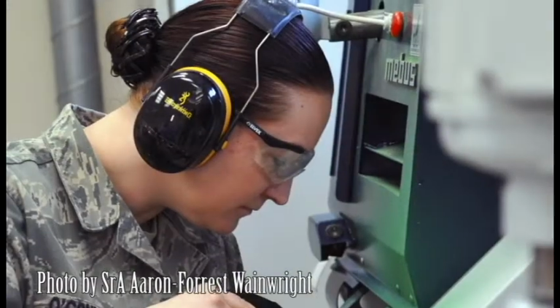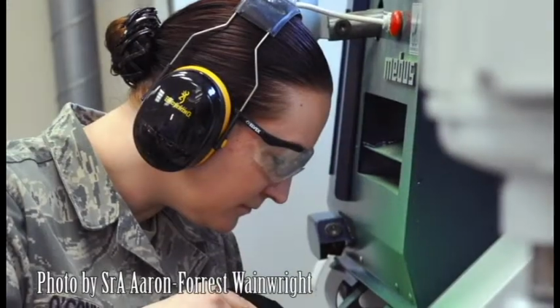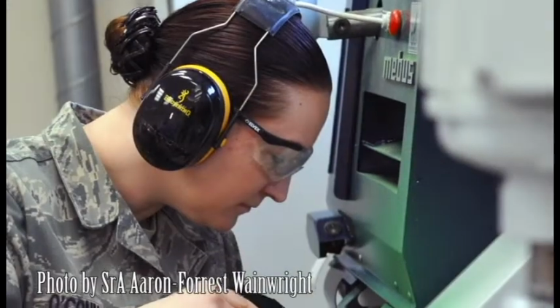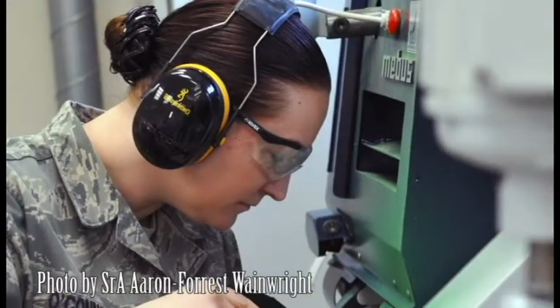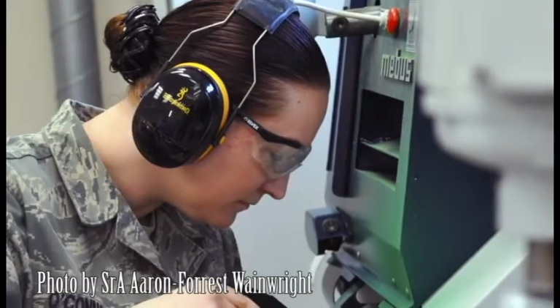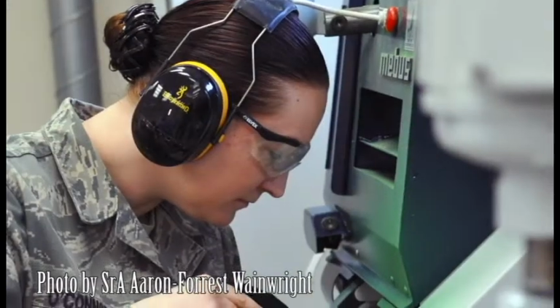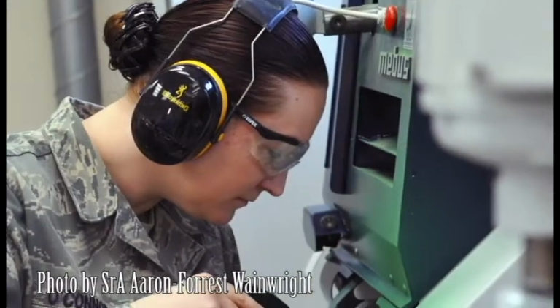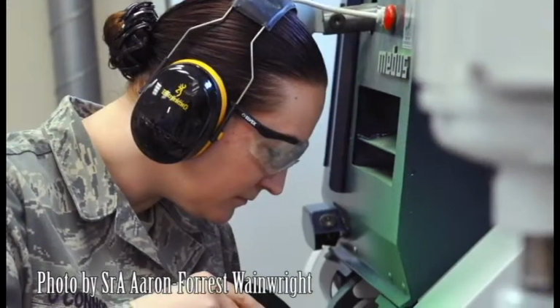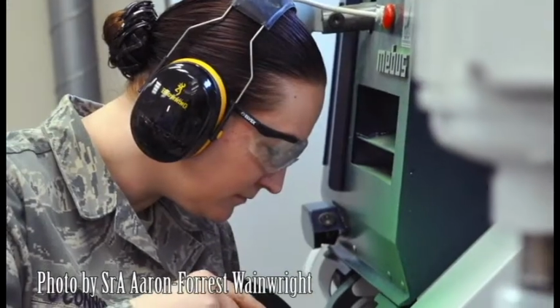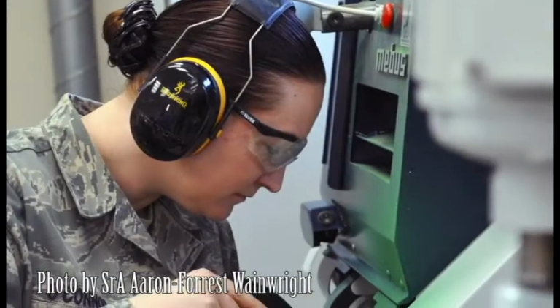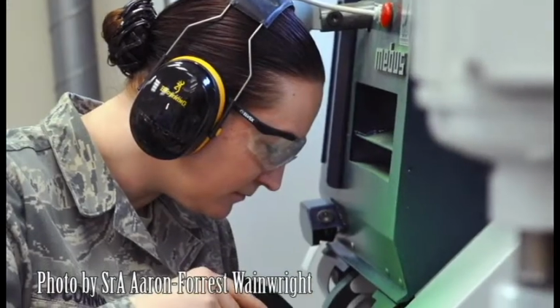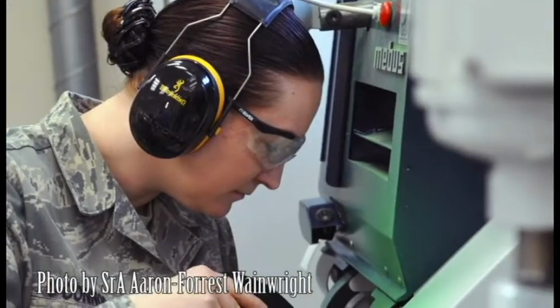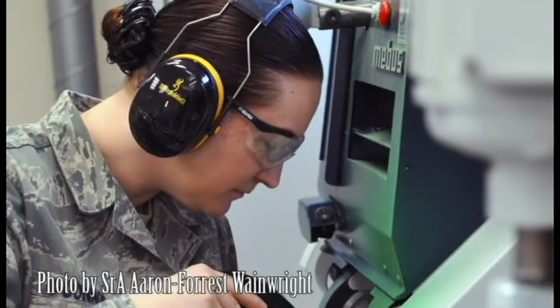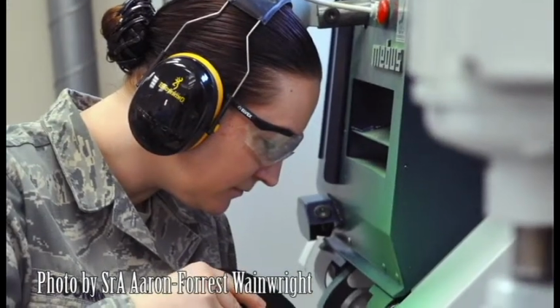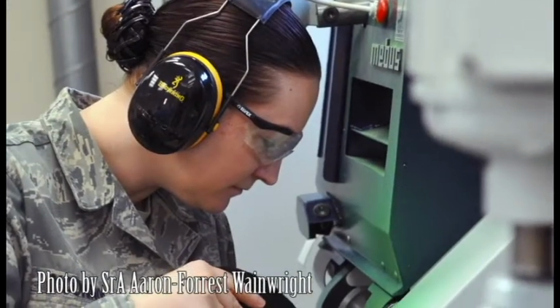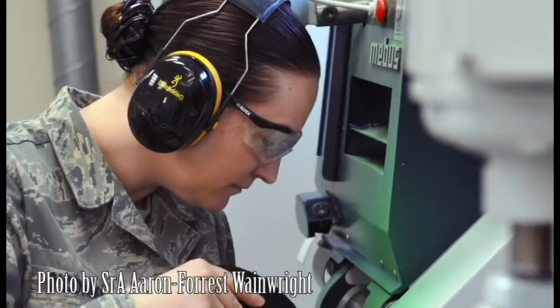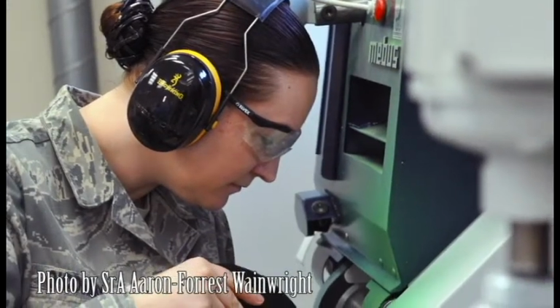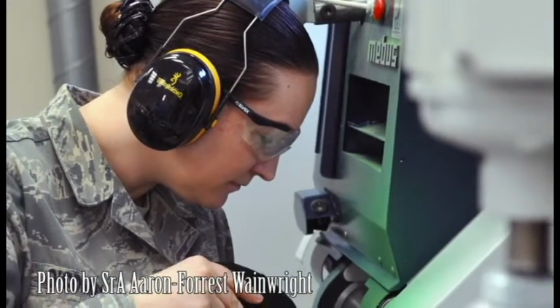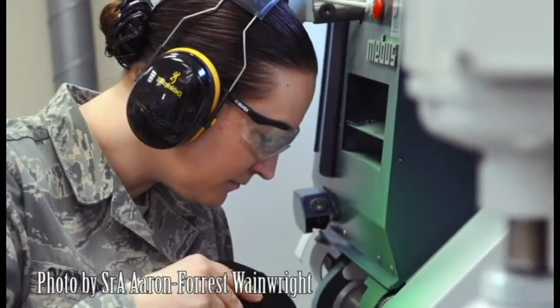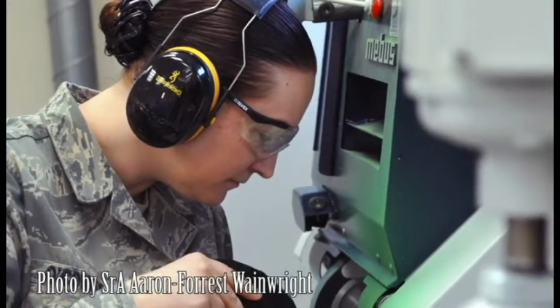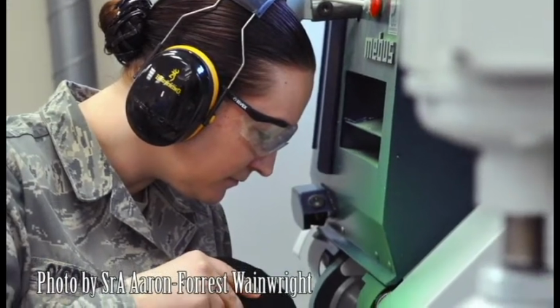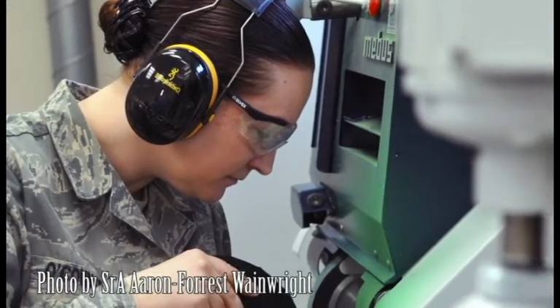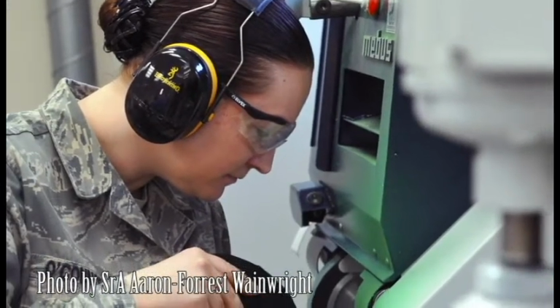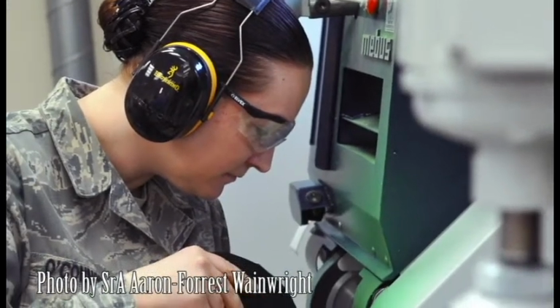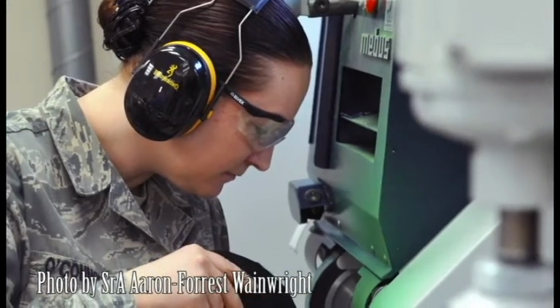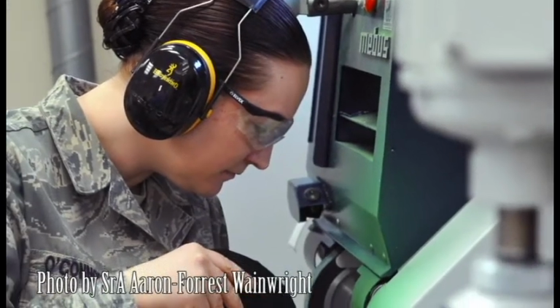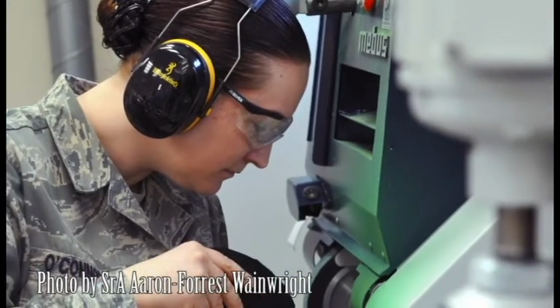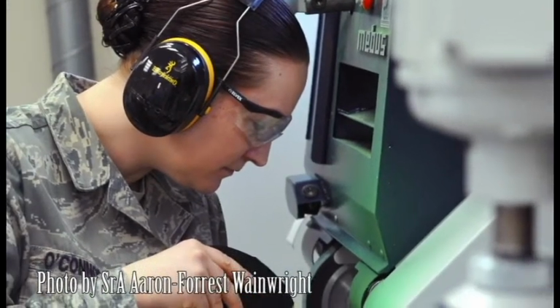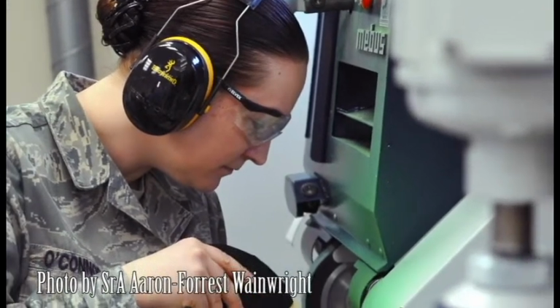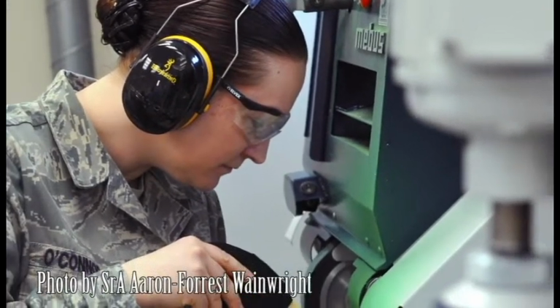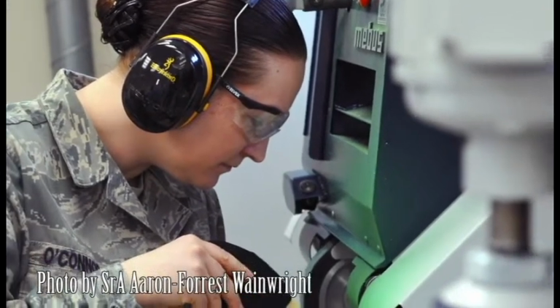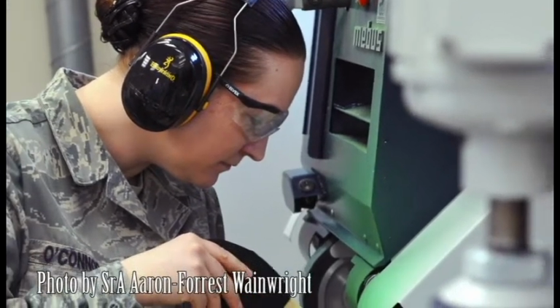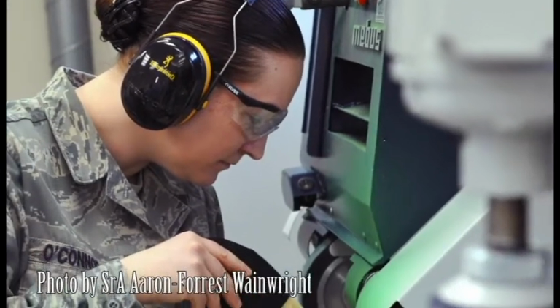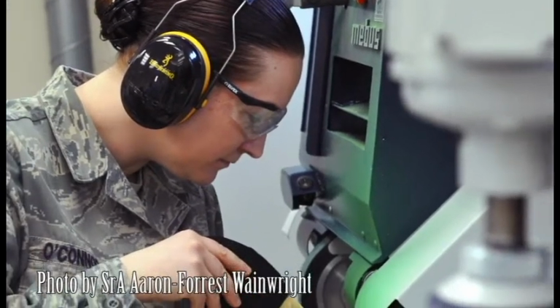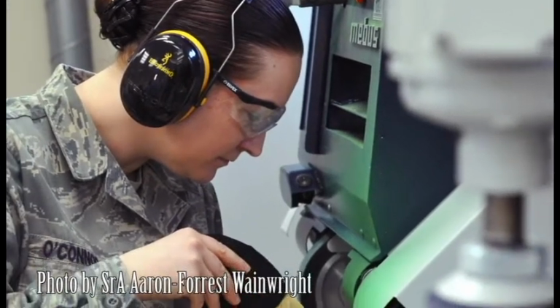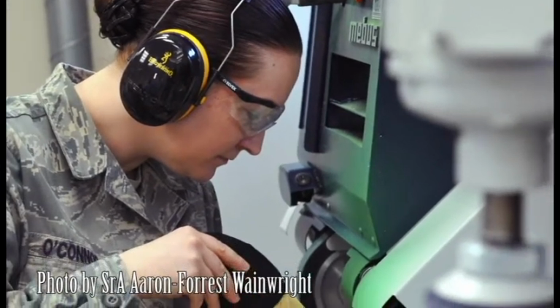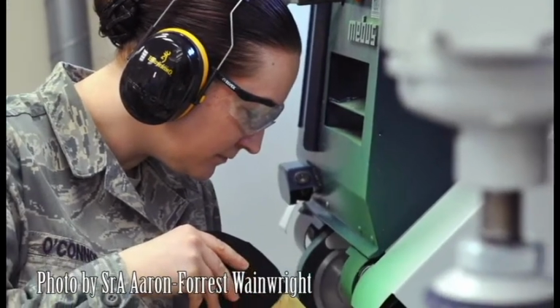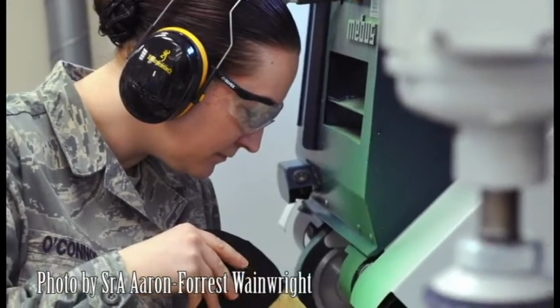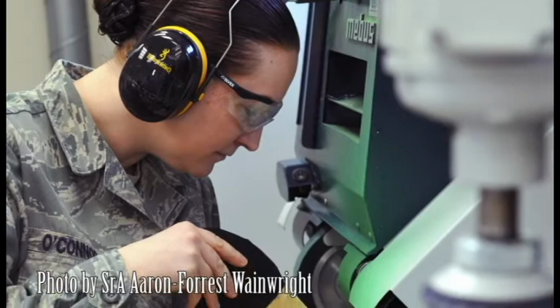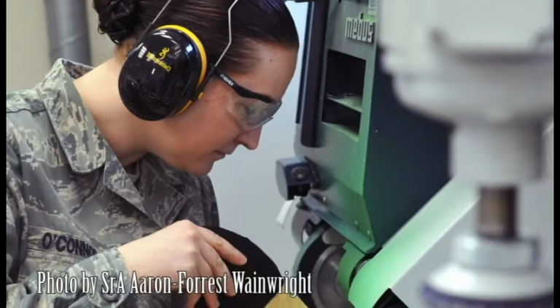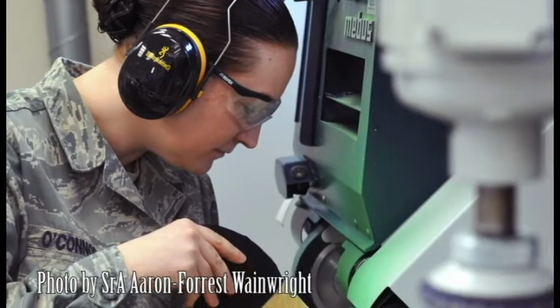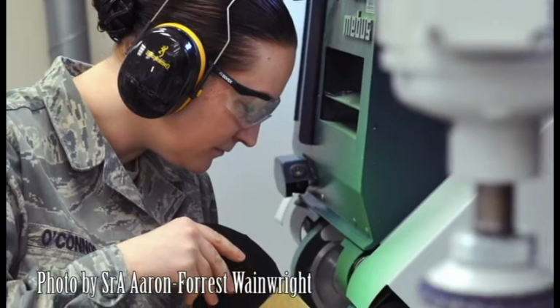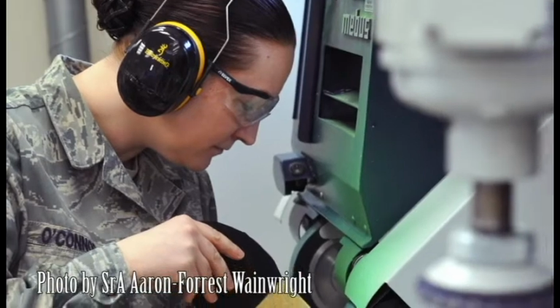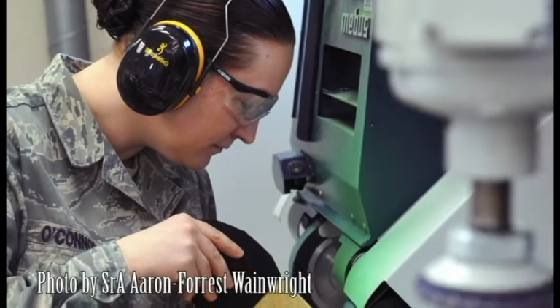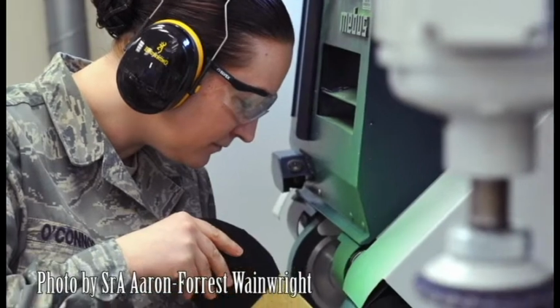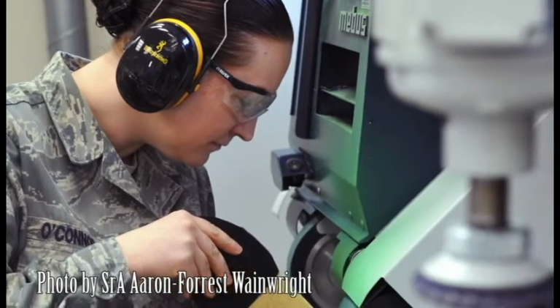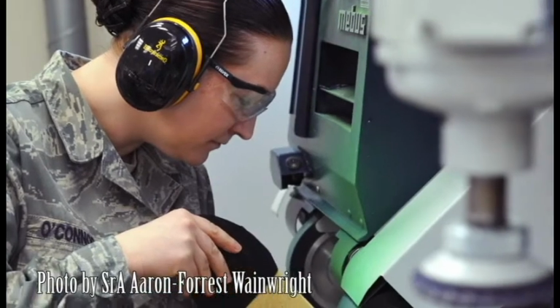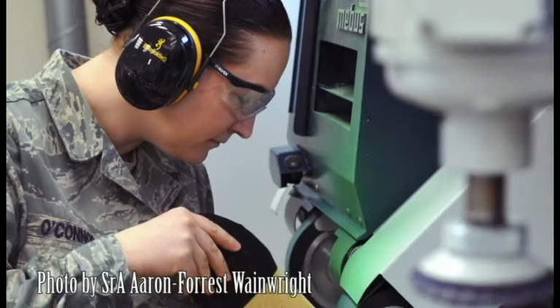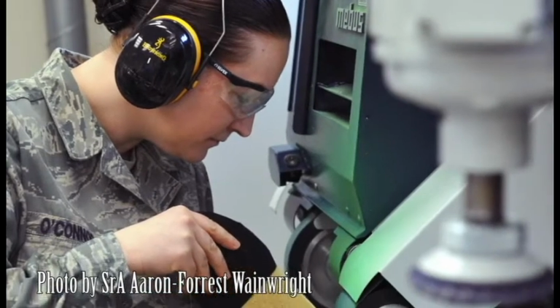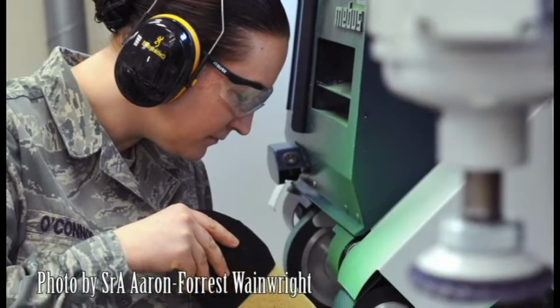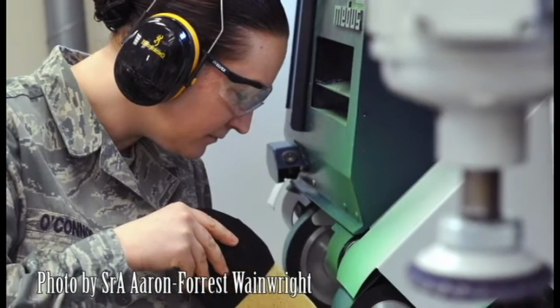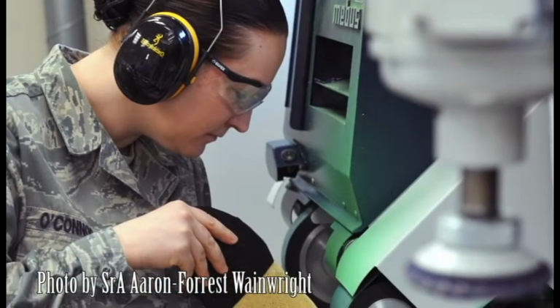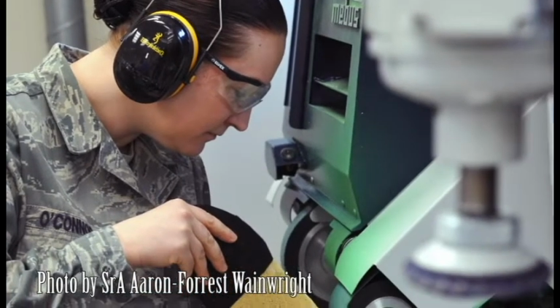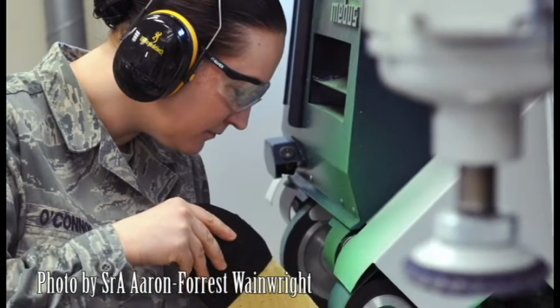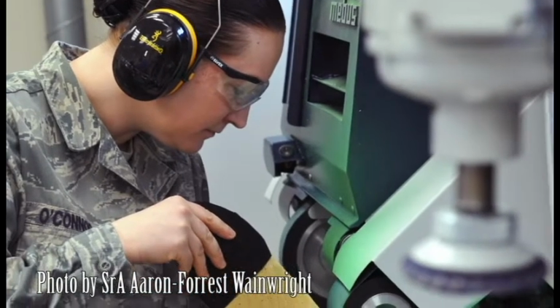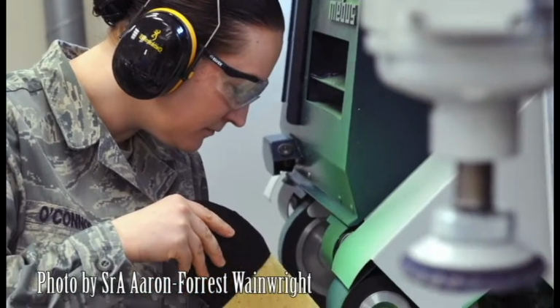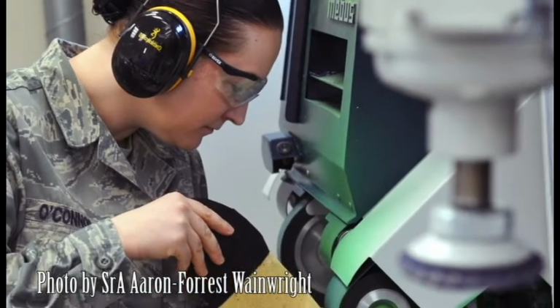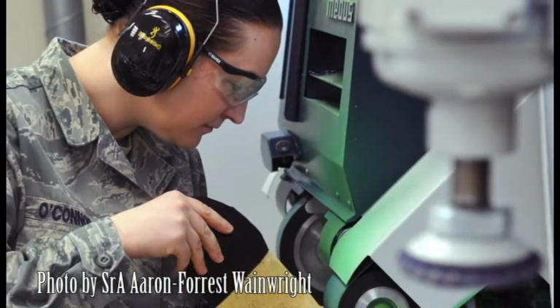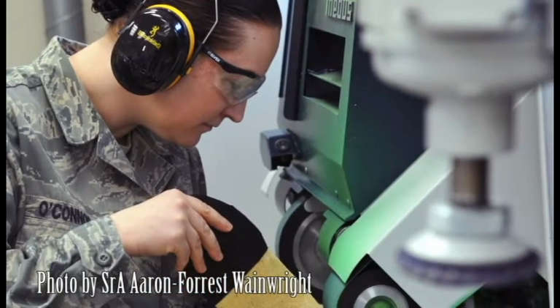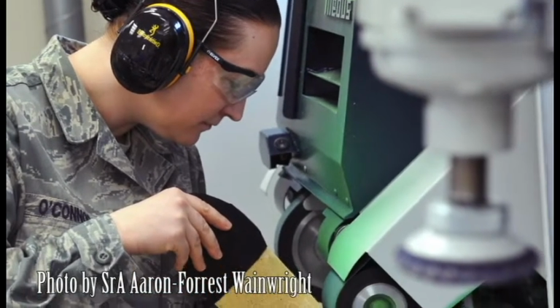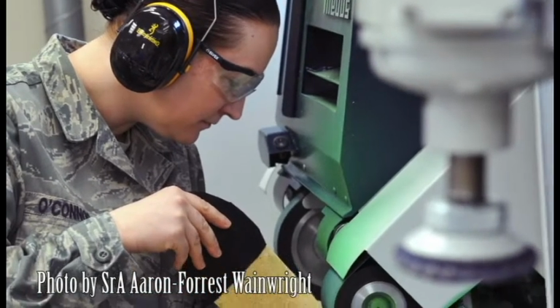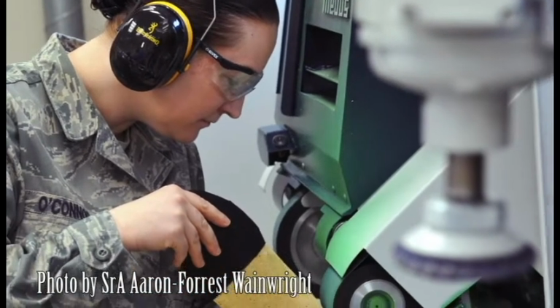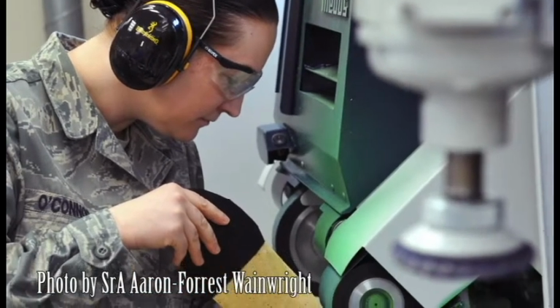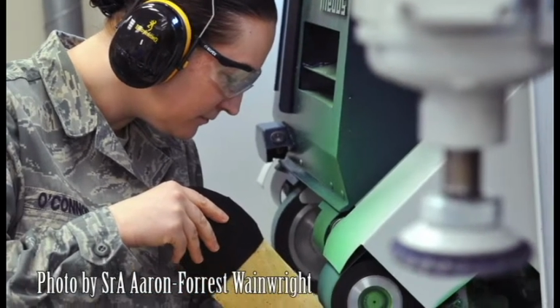In this photo, Tech Sergeant Jennifer O'Connor of the 86th Medical Squadron Orthotic Clinic sculpts a mold for a prosthetic foot.